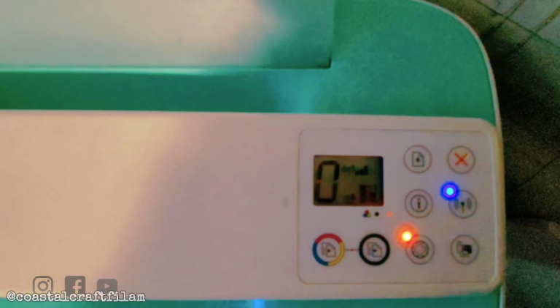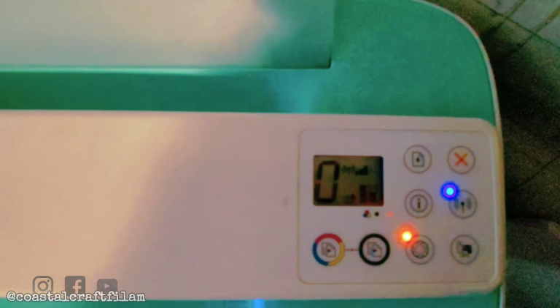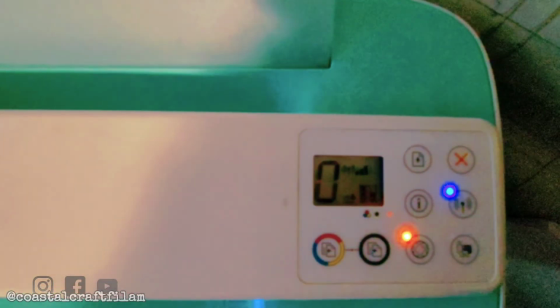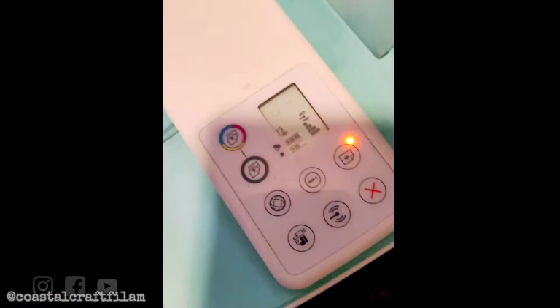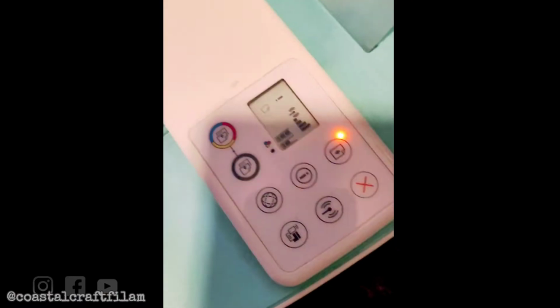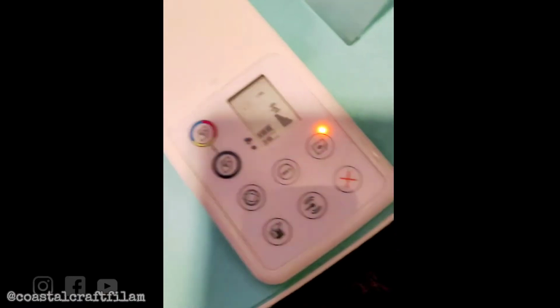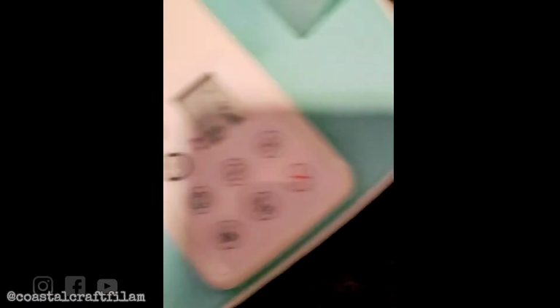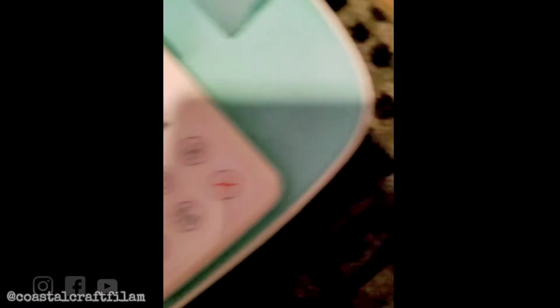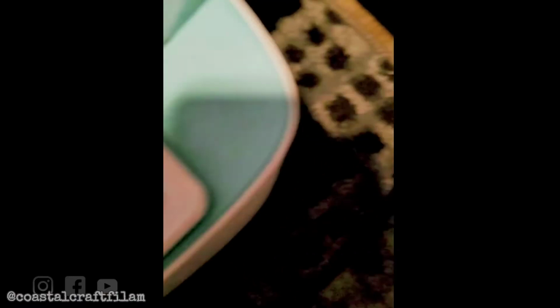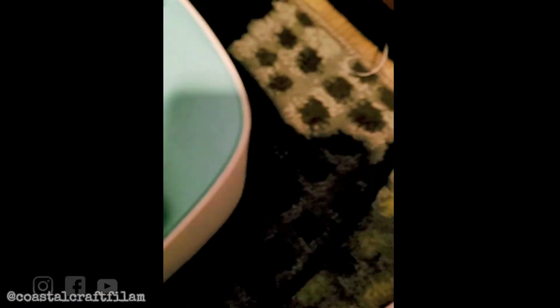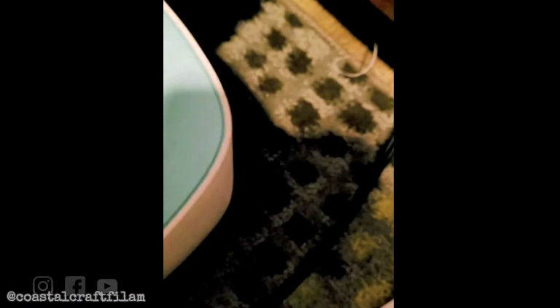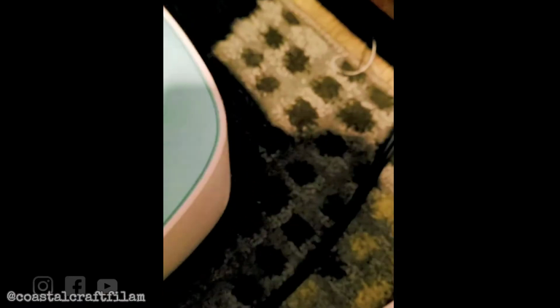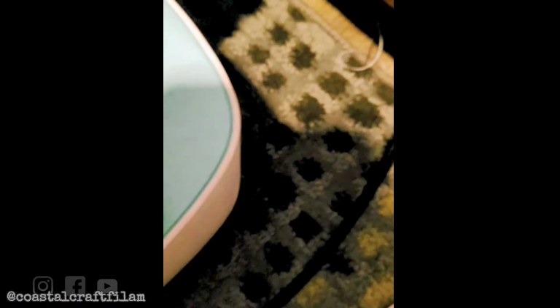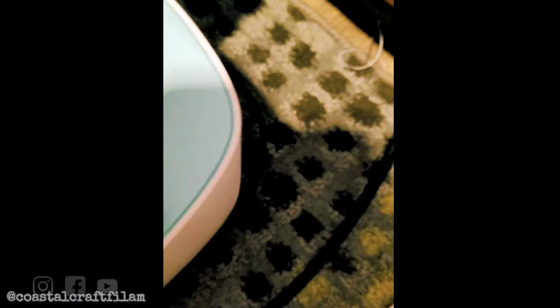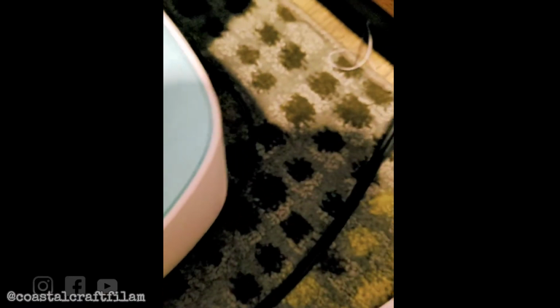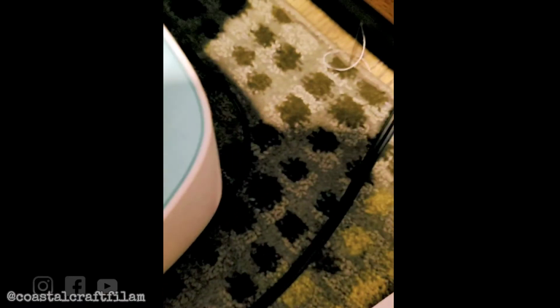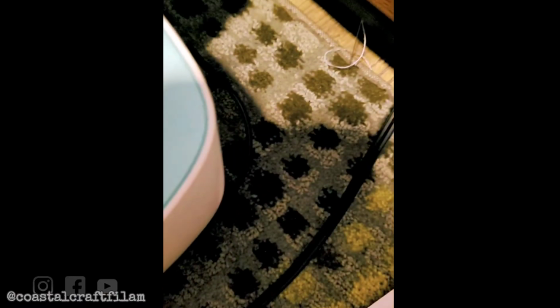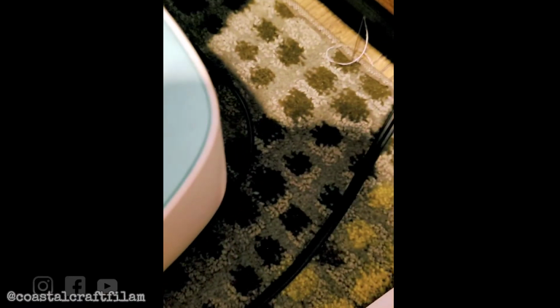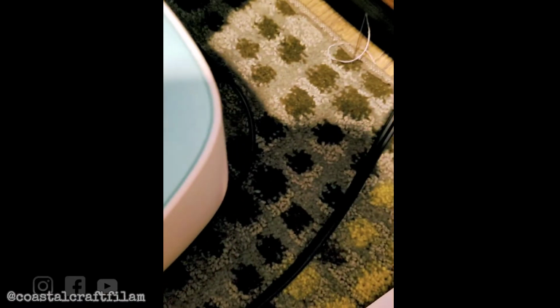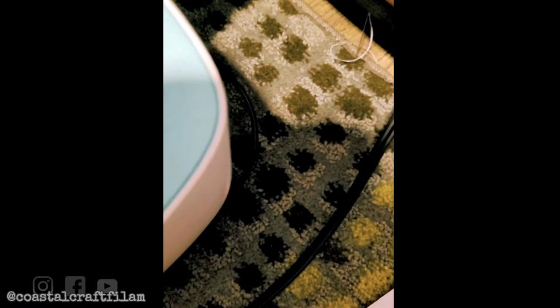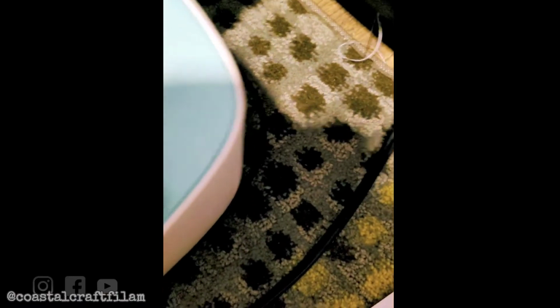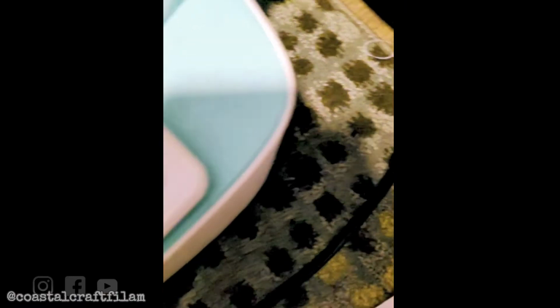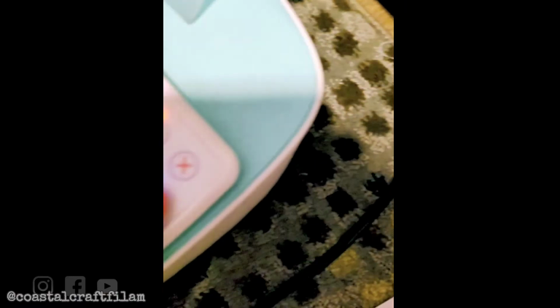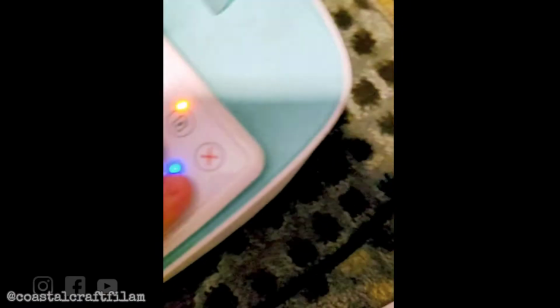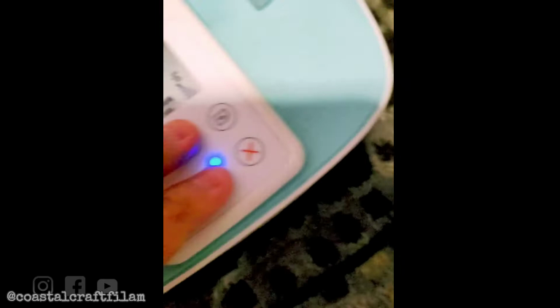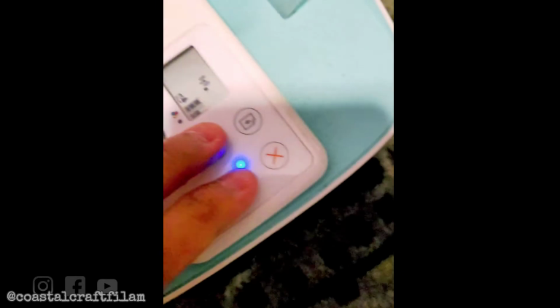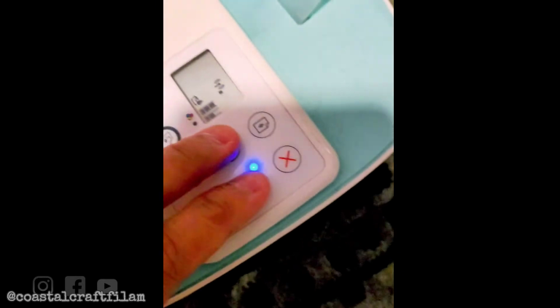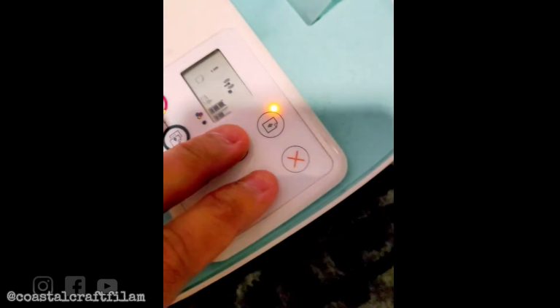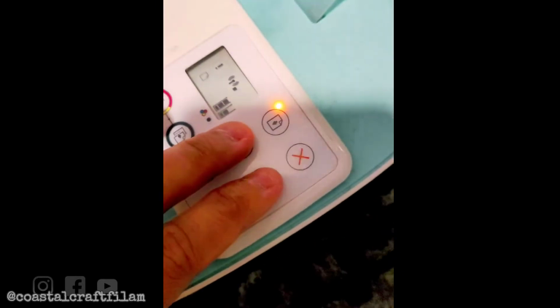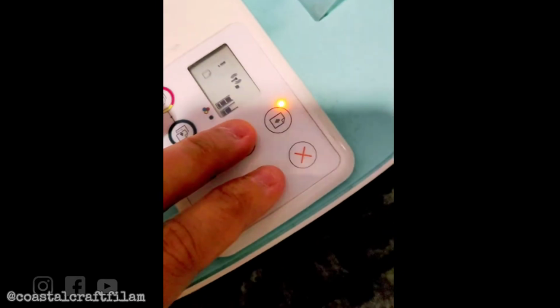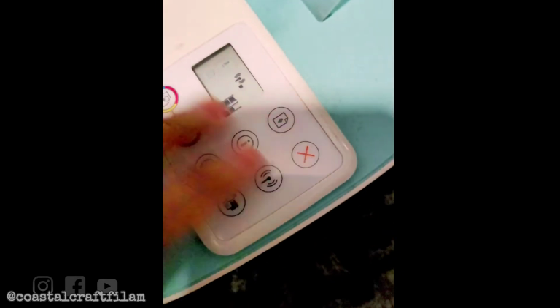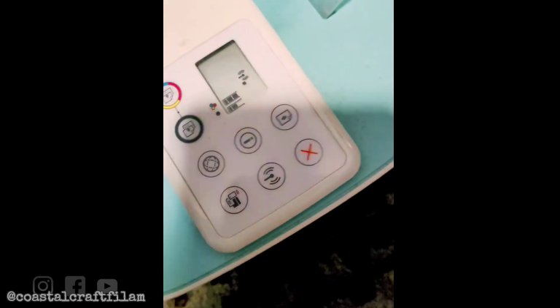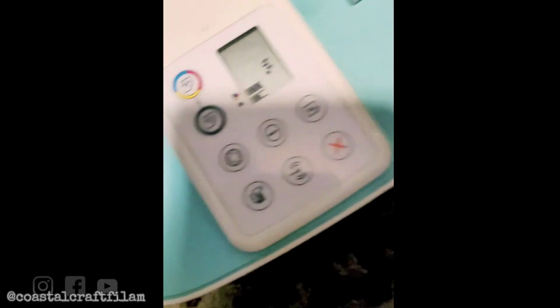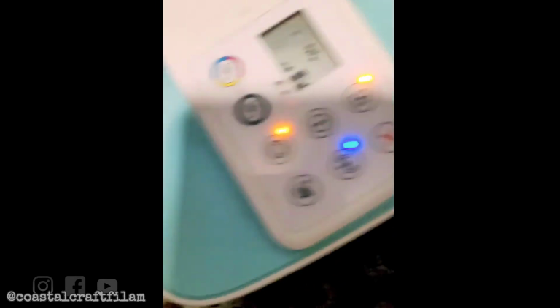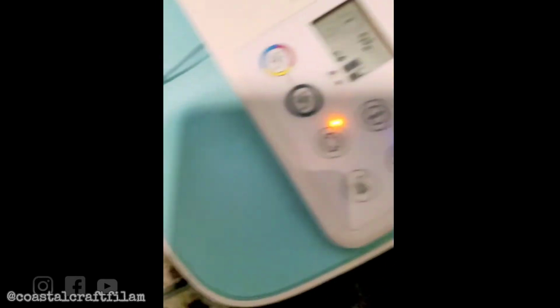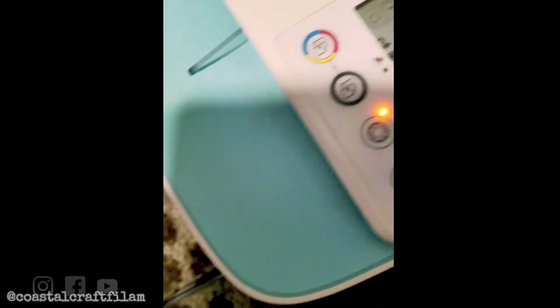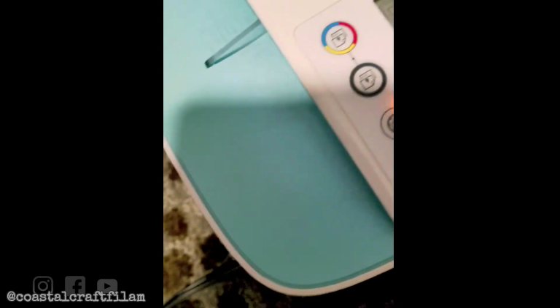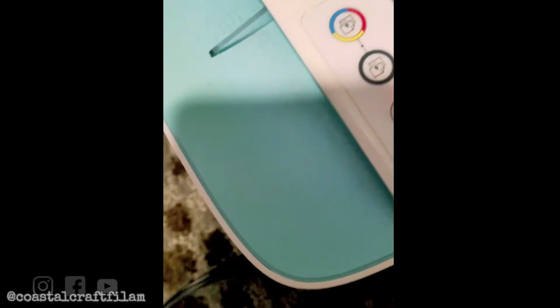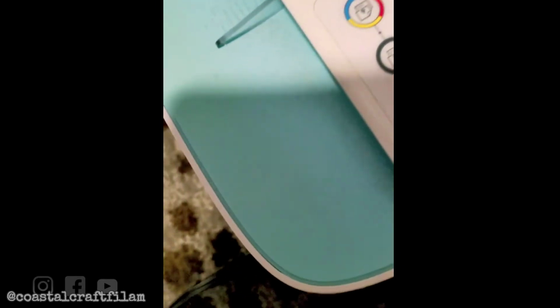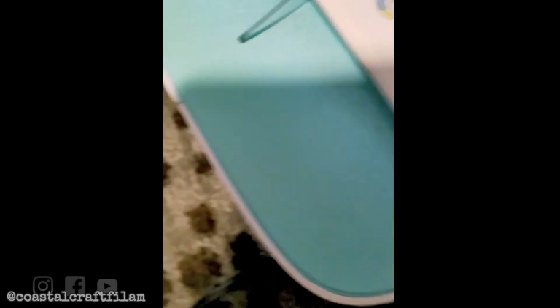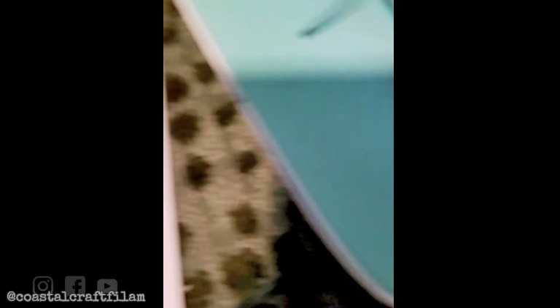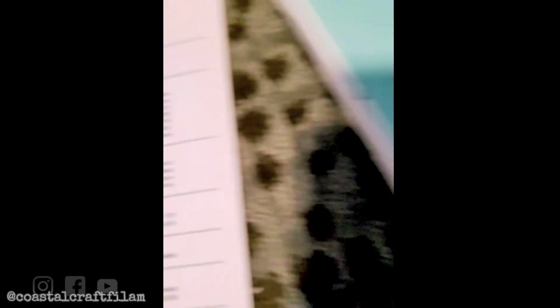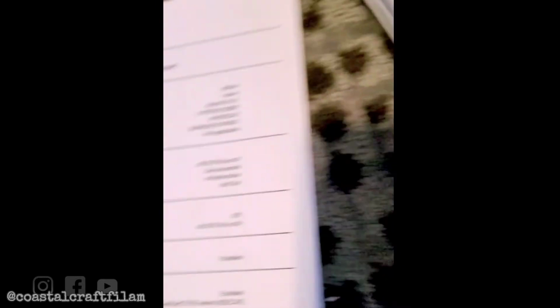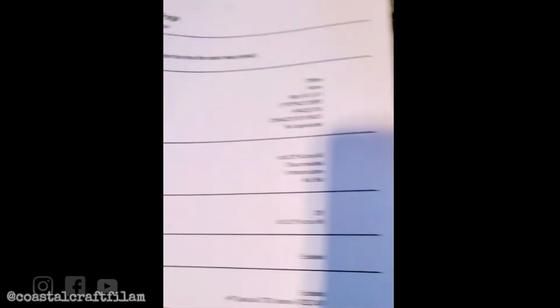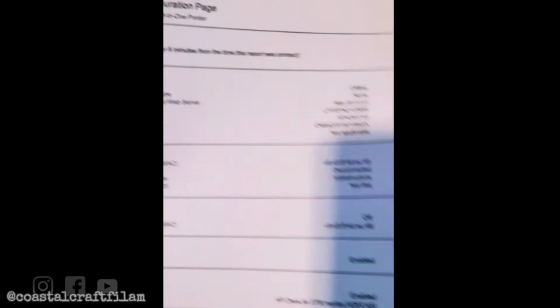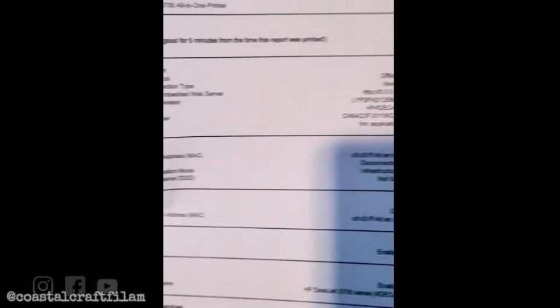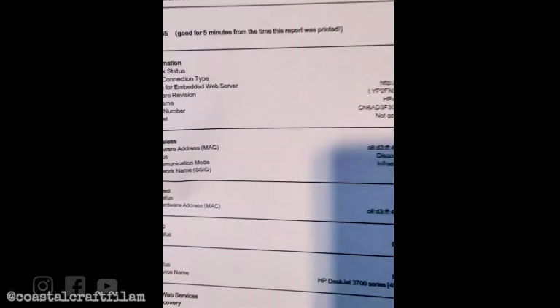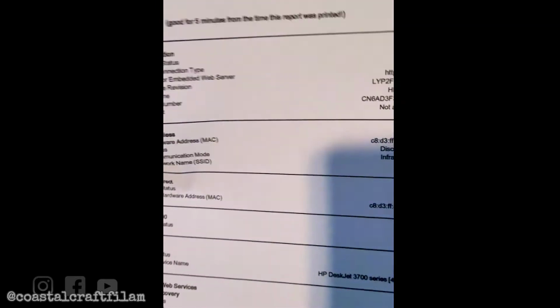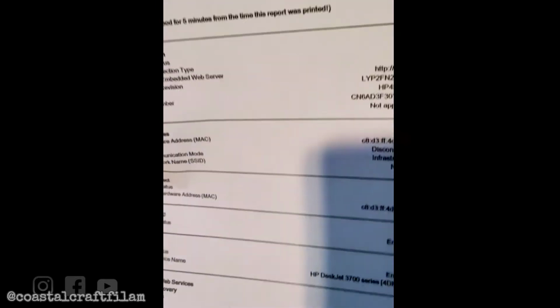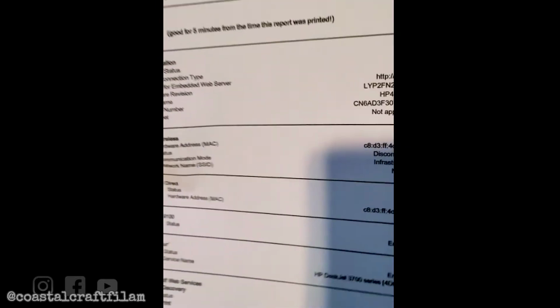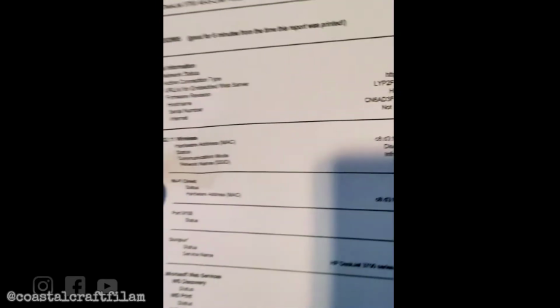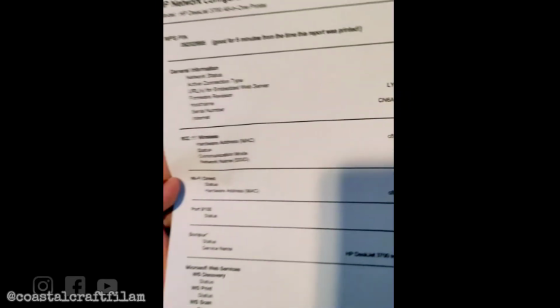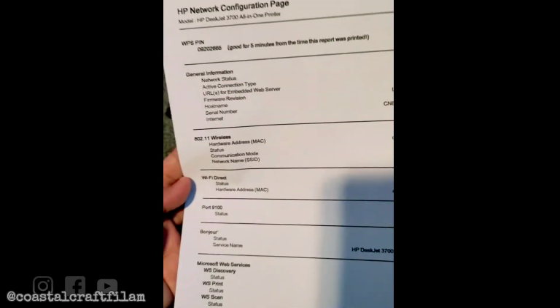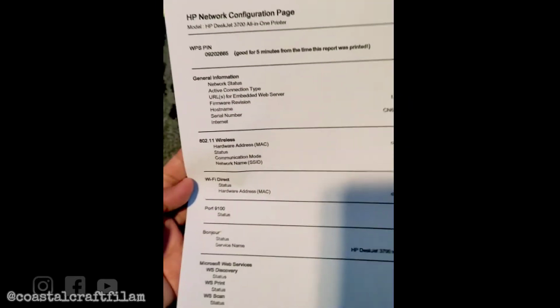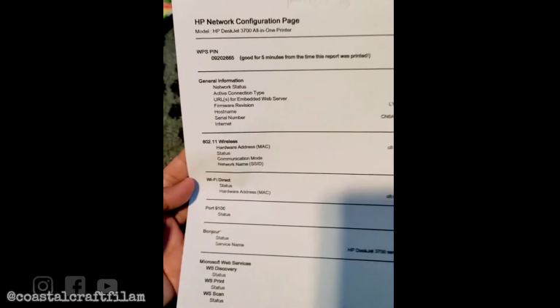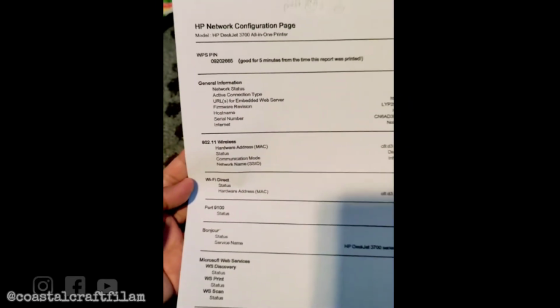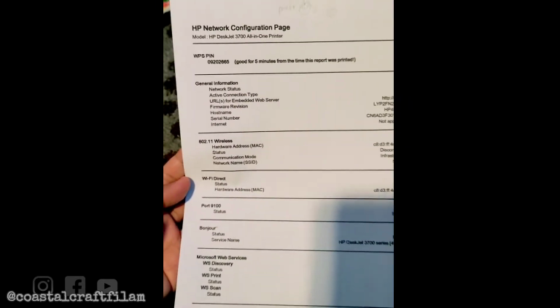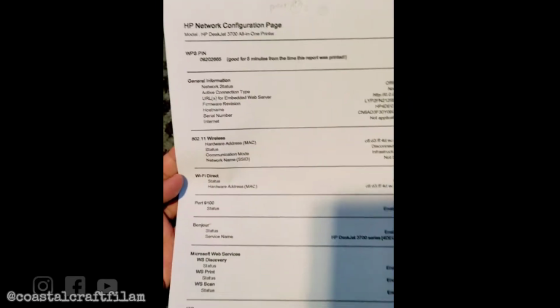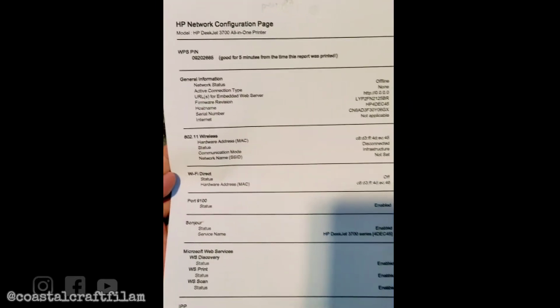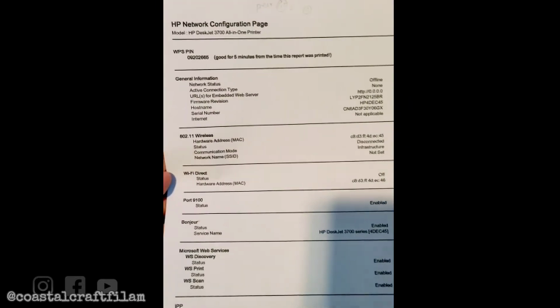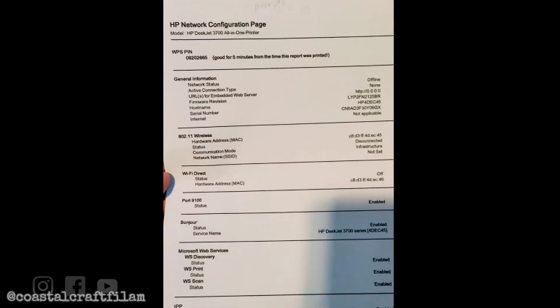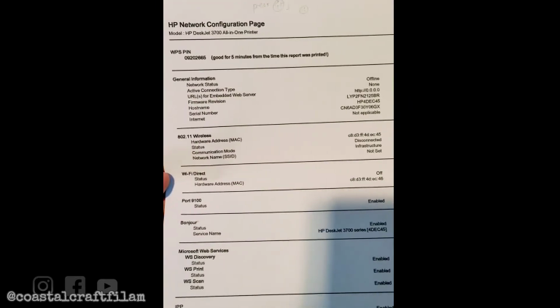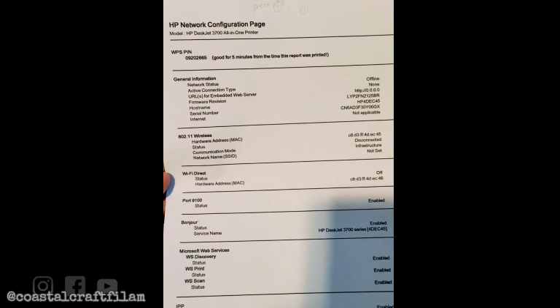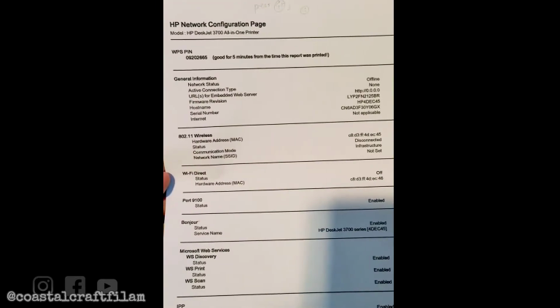If you press this button and this button together, it's gonna print out this configuration page.